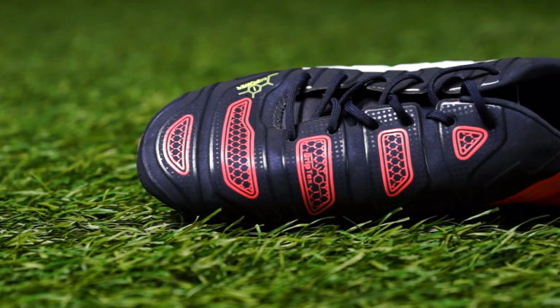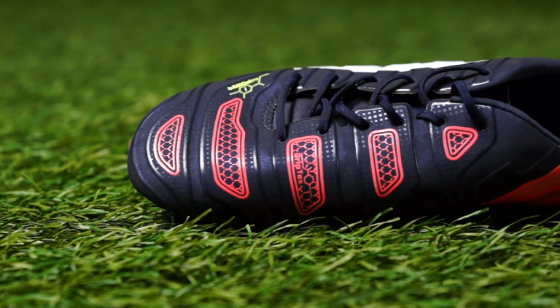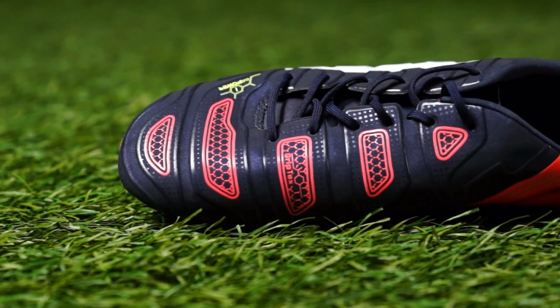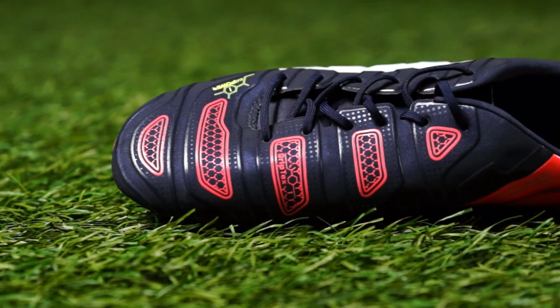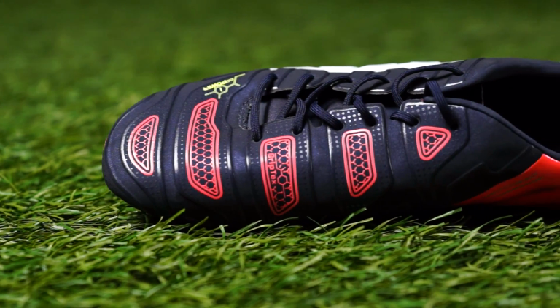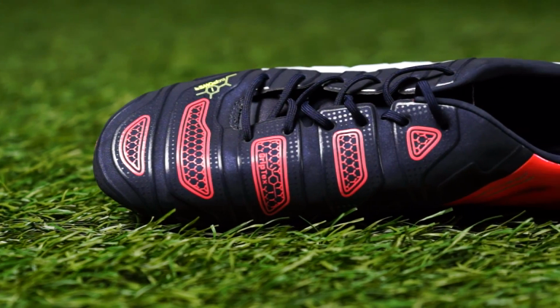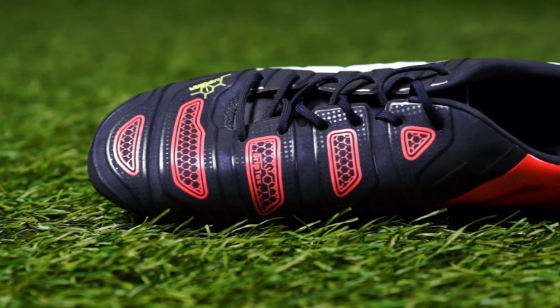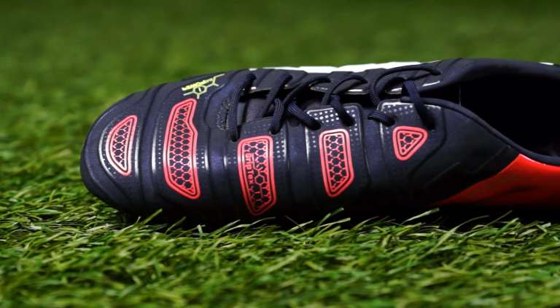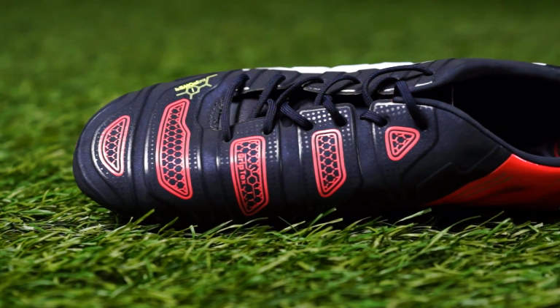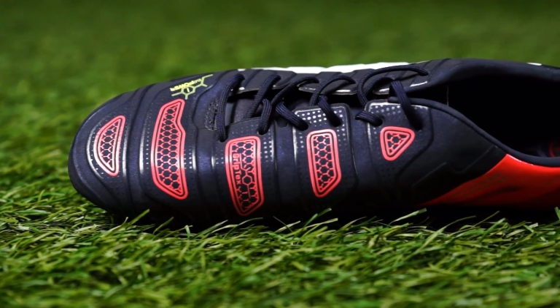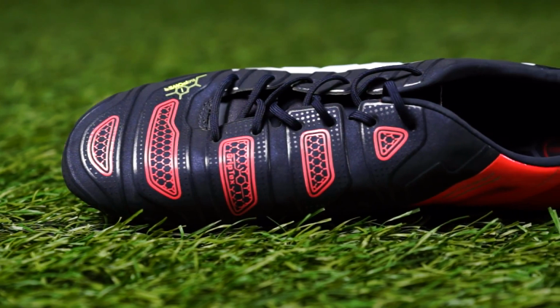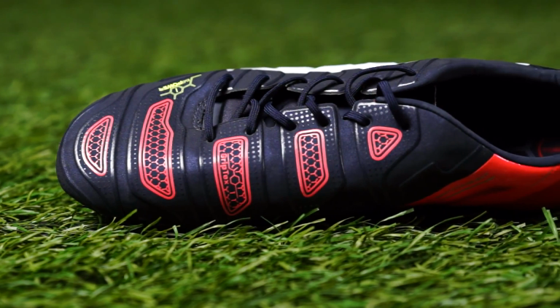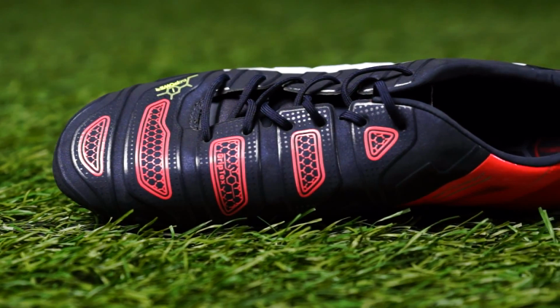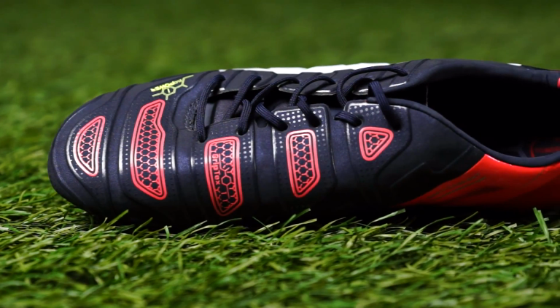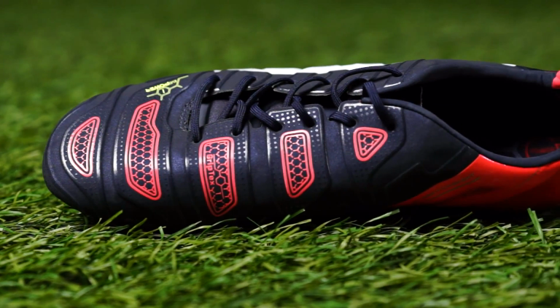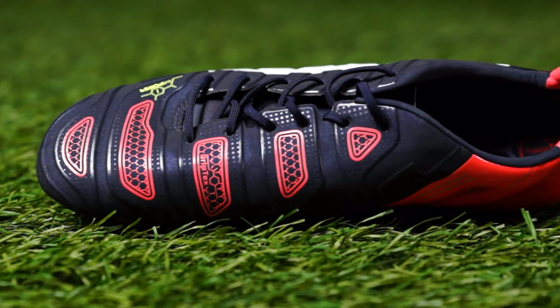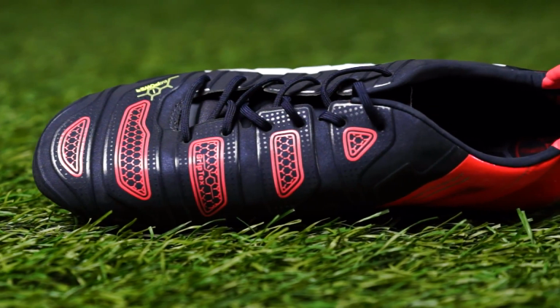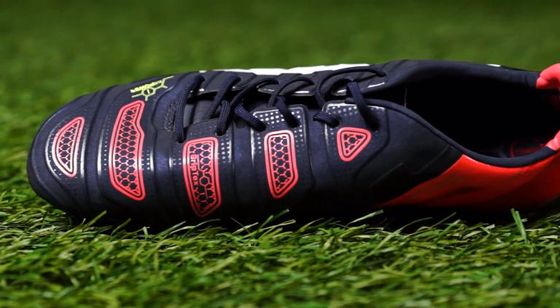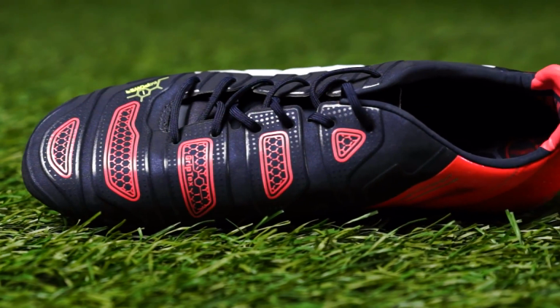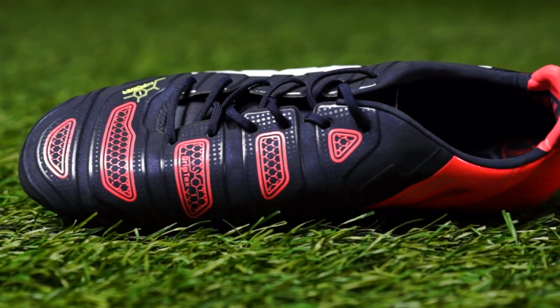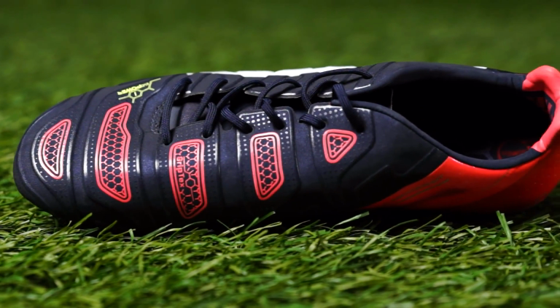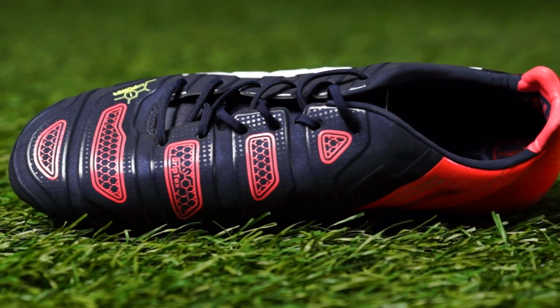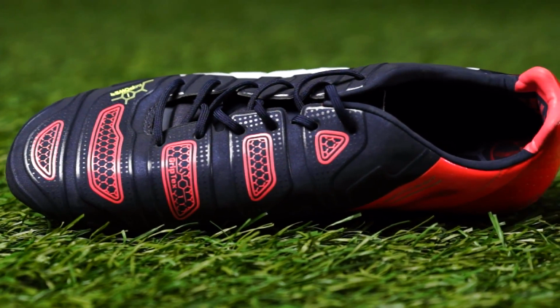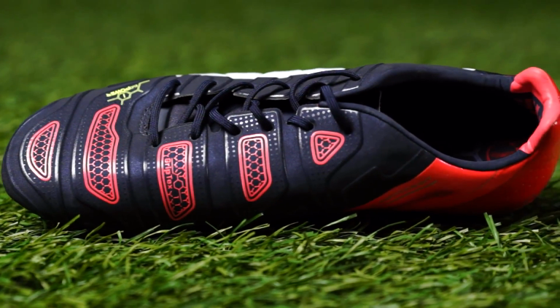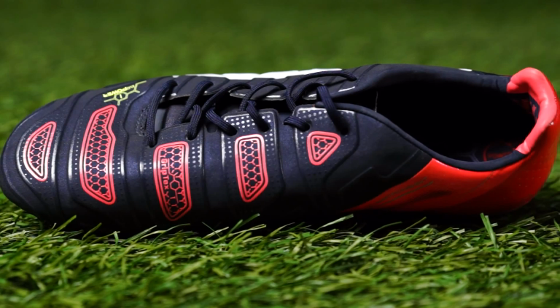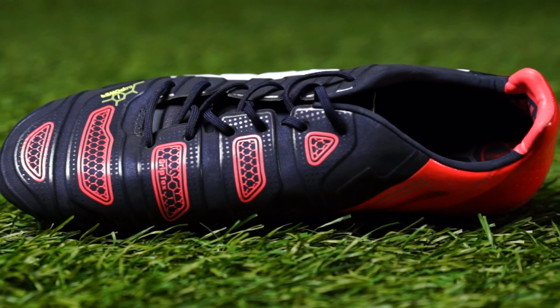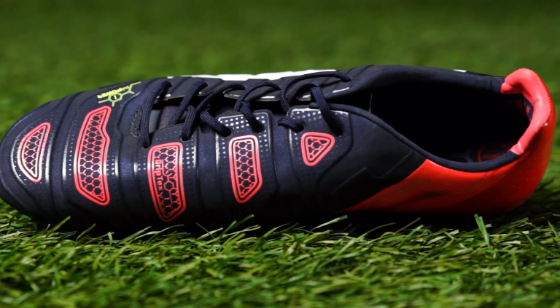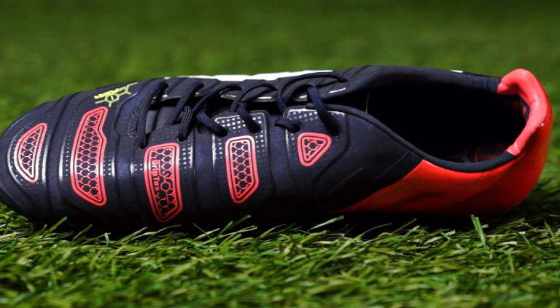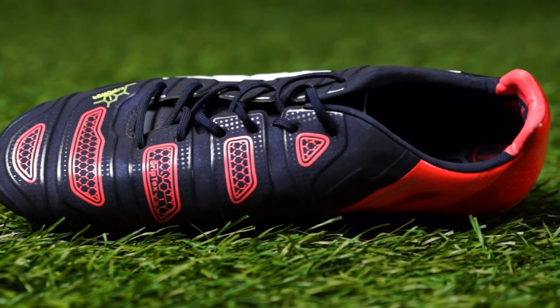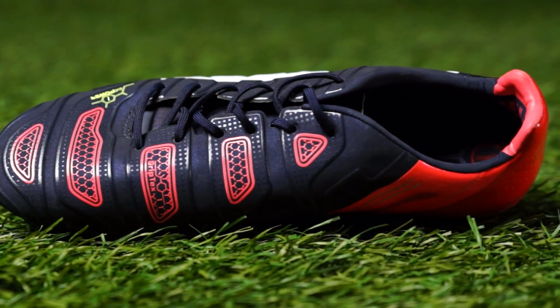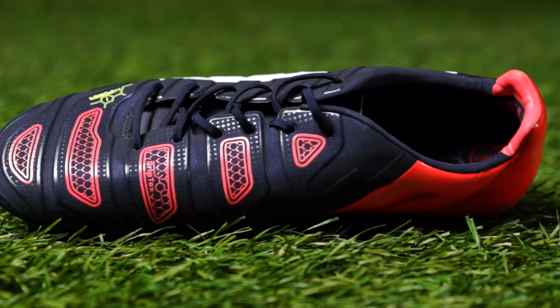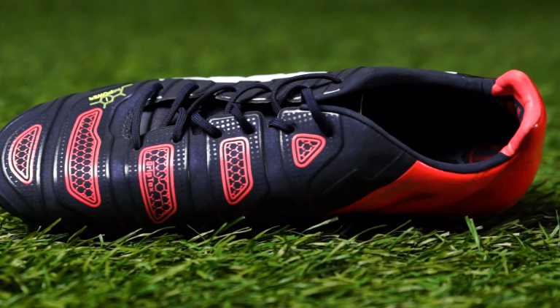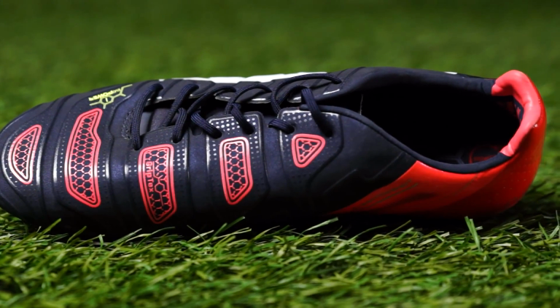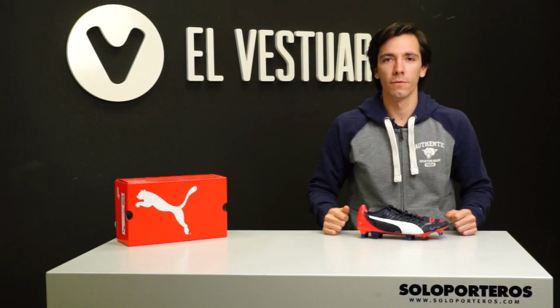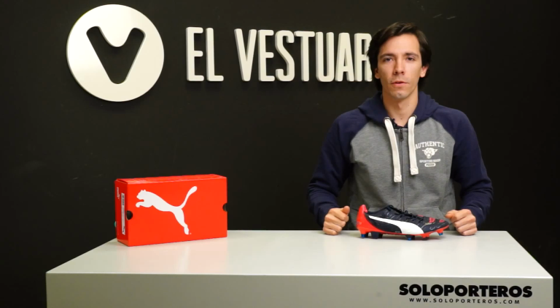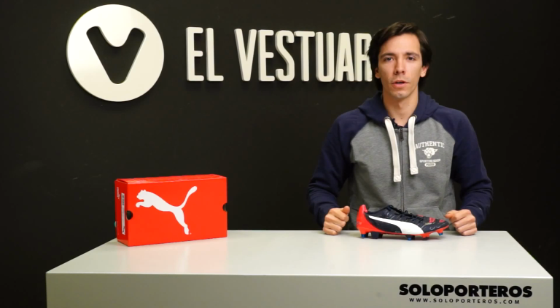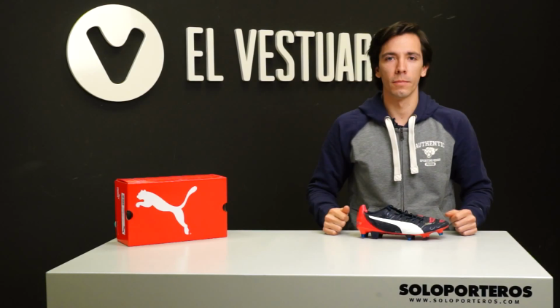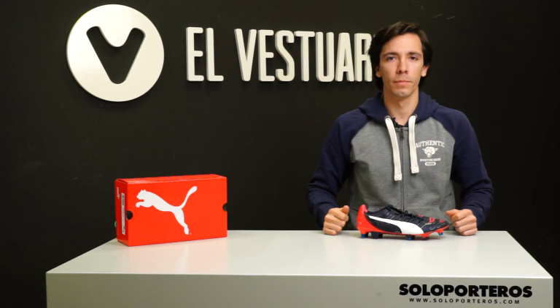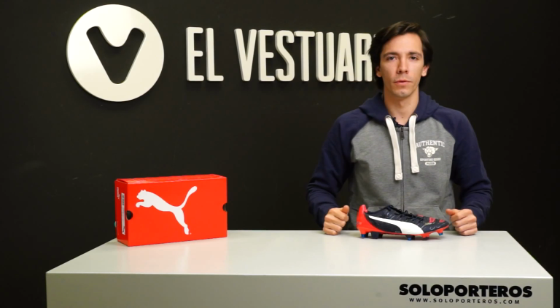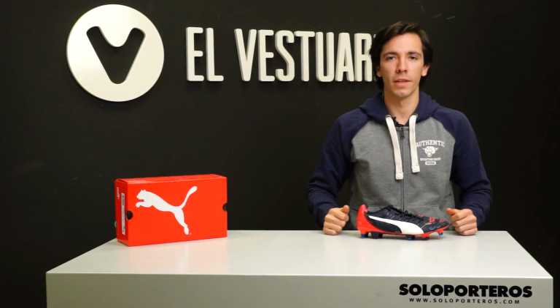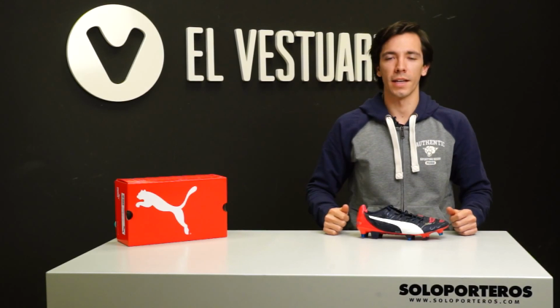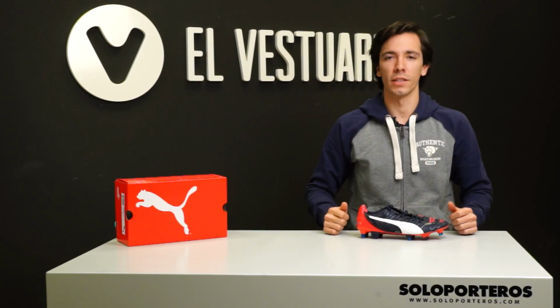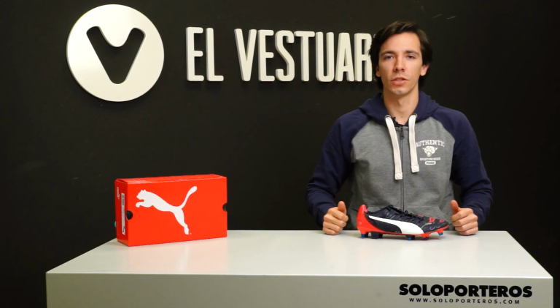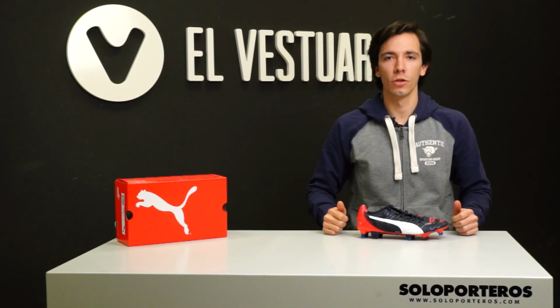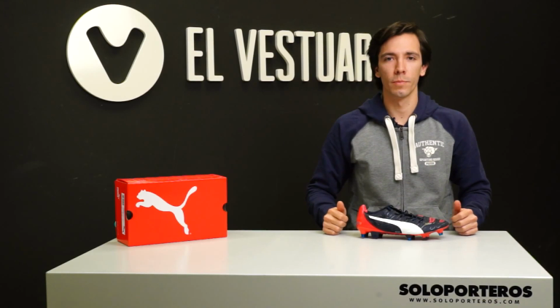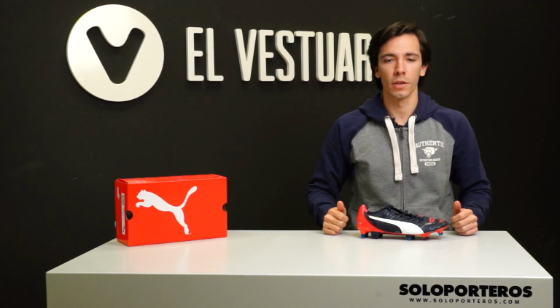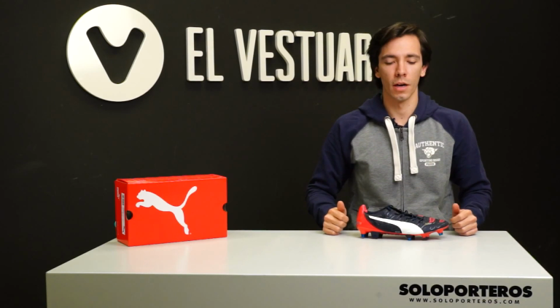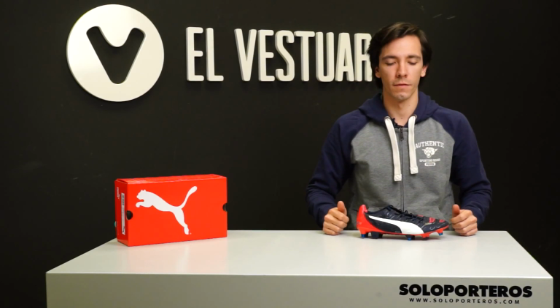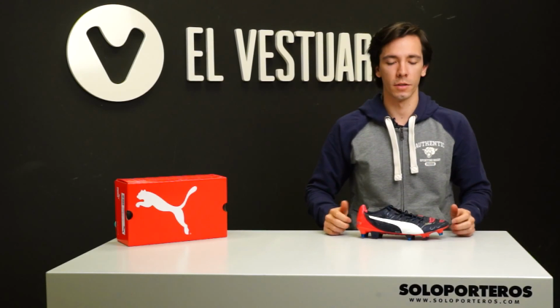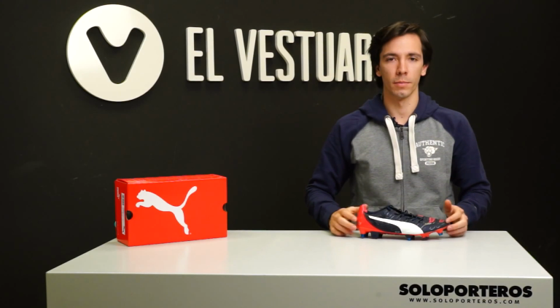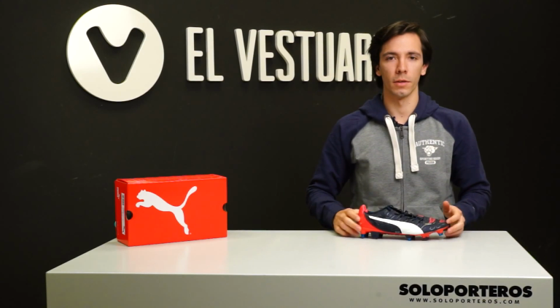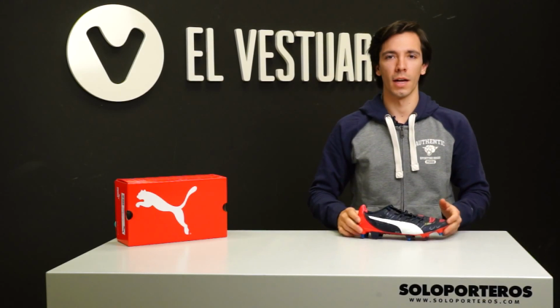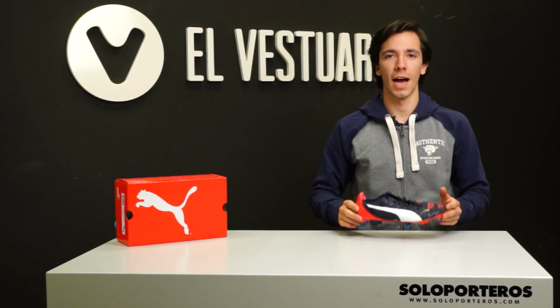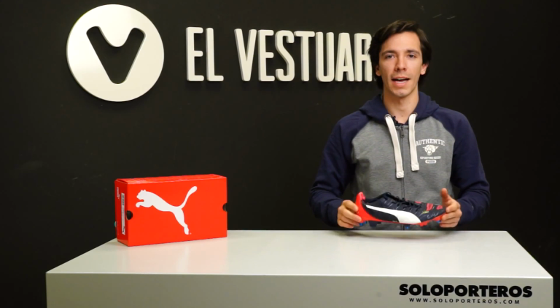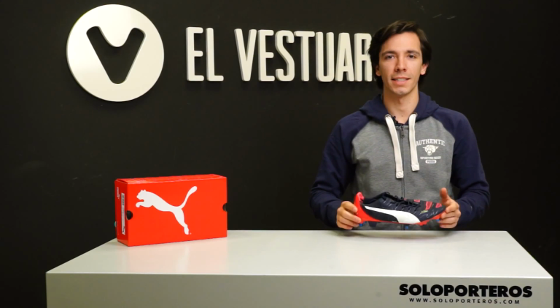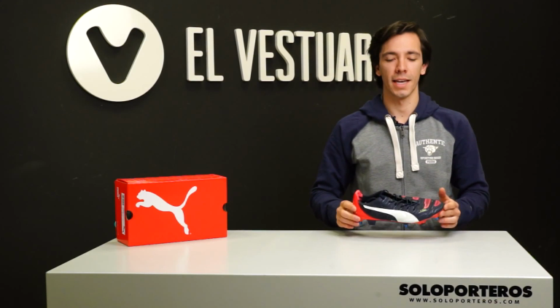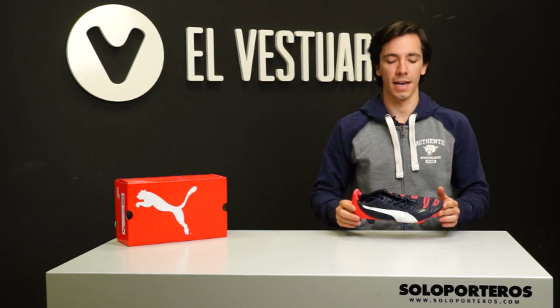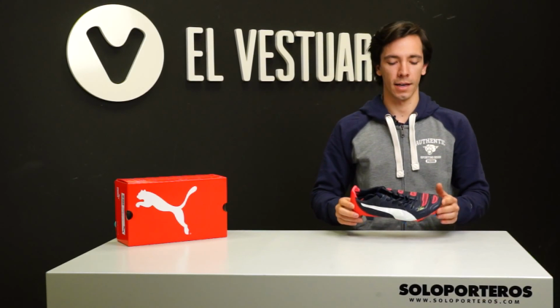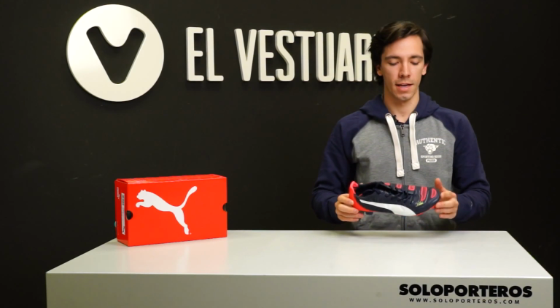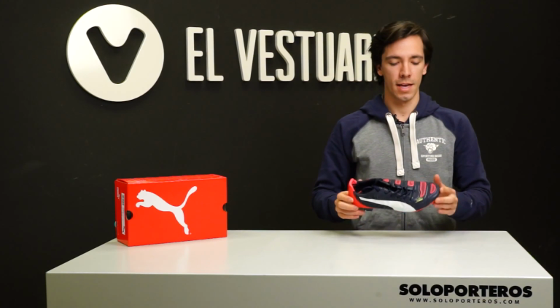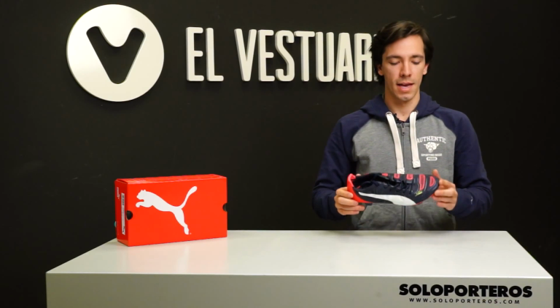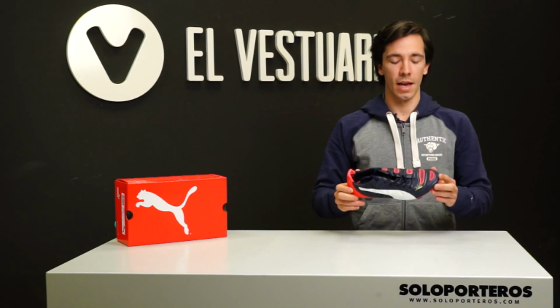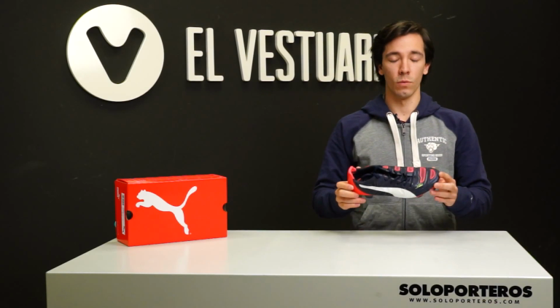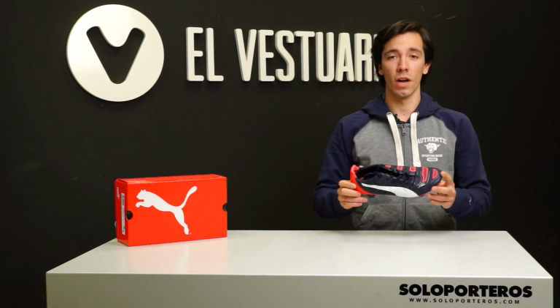As you can see, we also get a more traditional heel cut compared to the past generation where we got a more rounded cut.